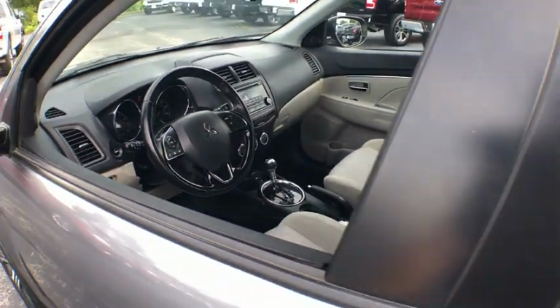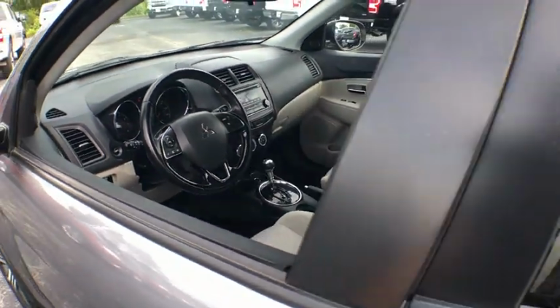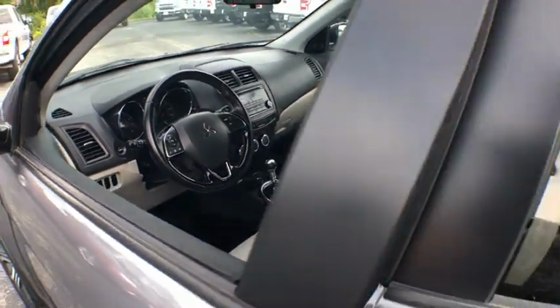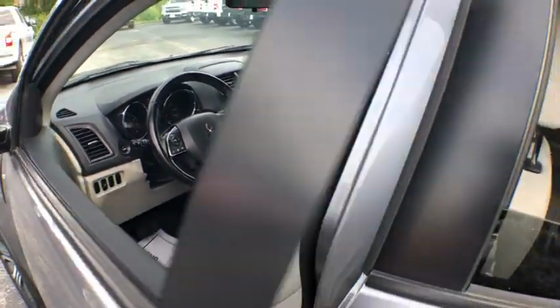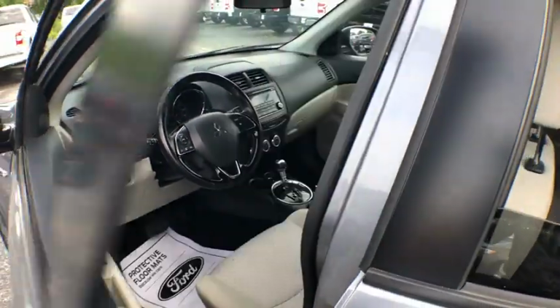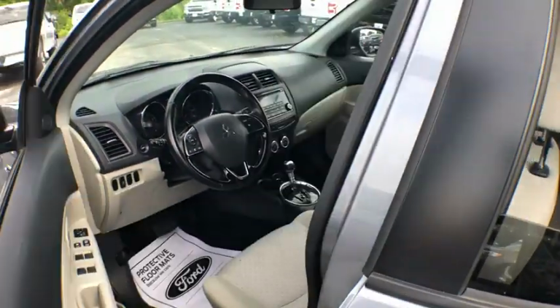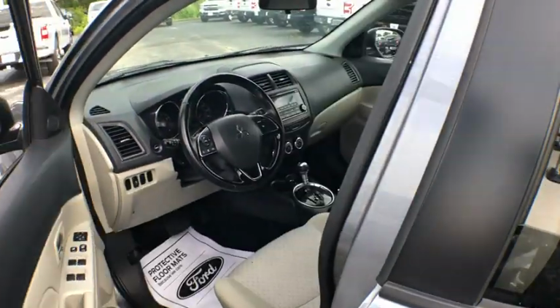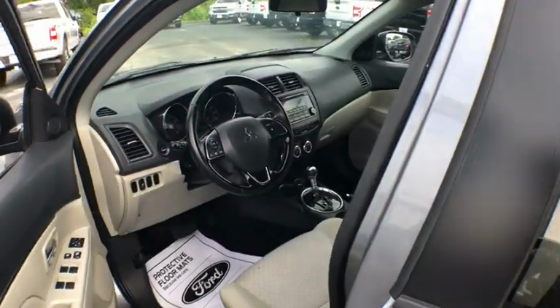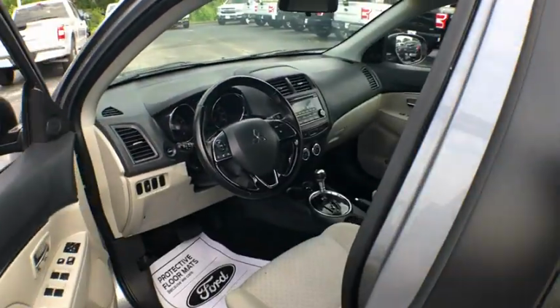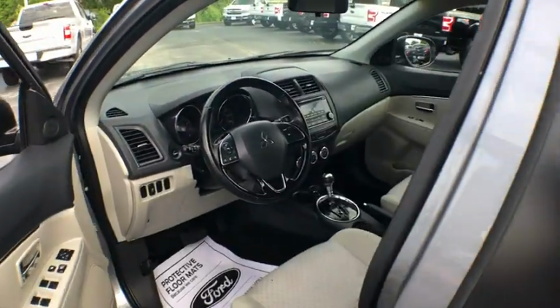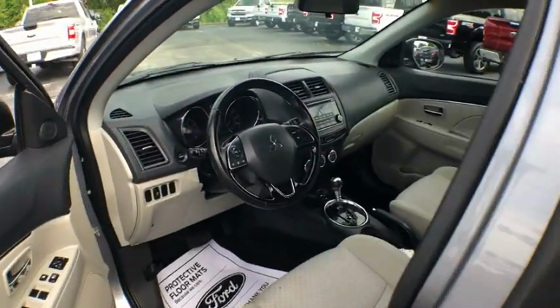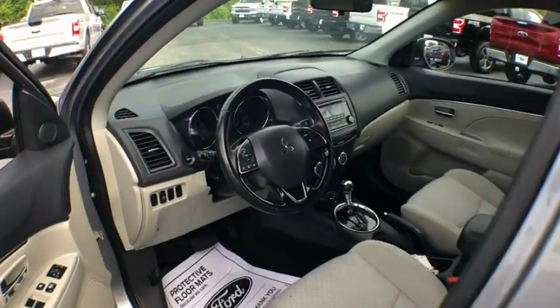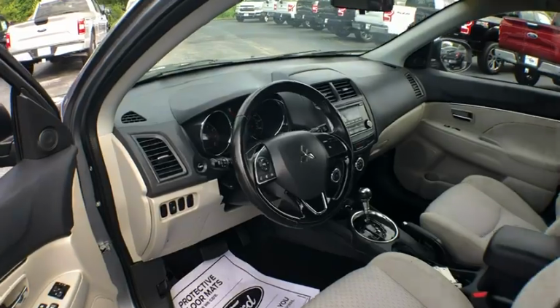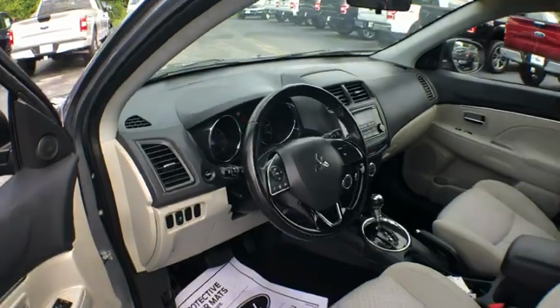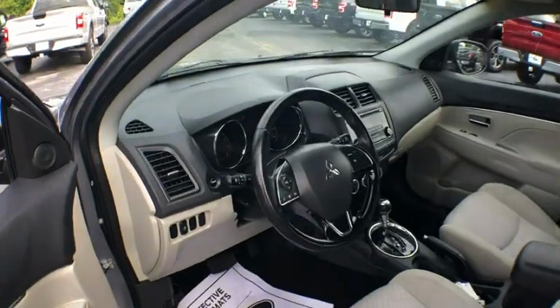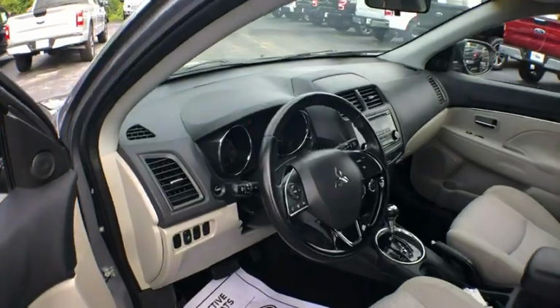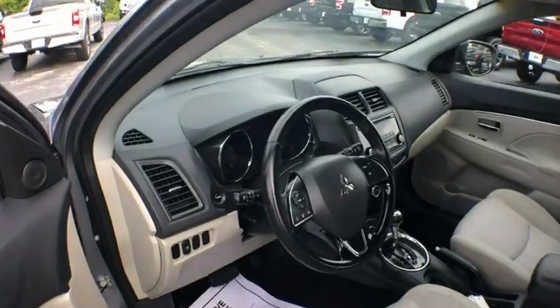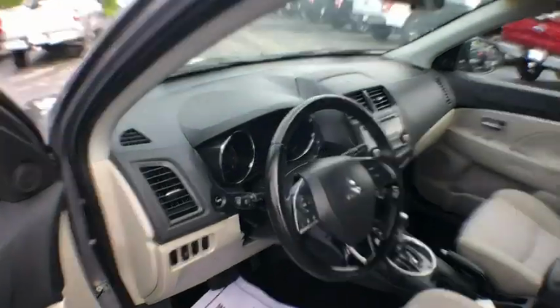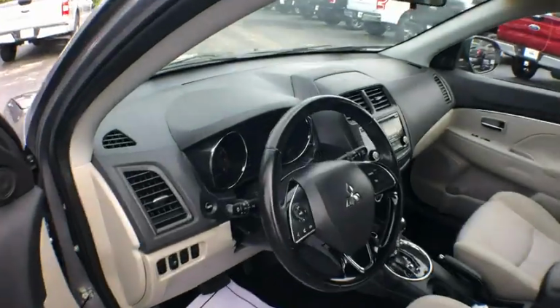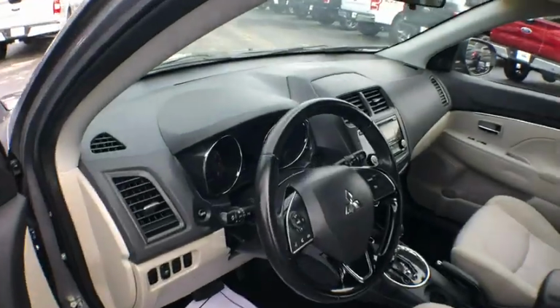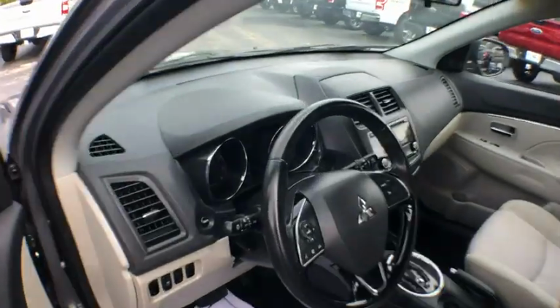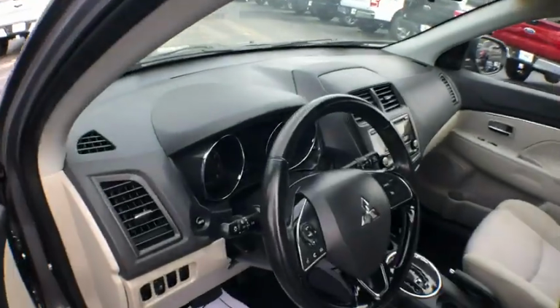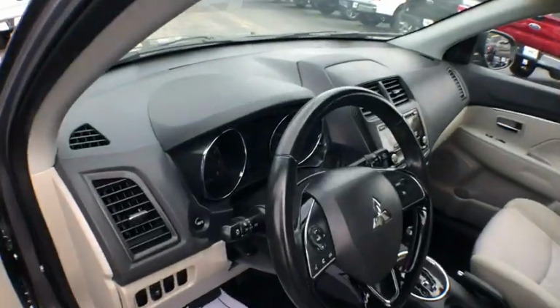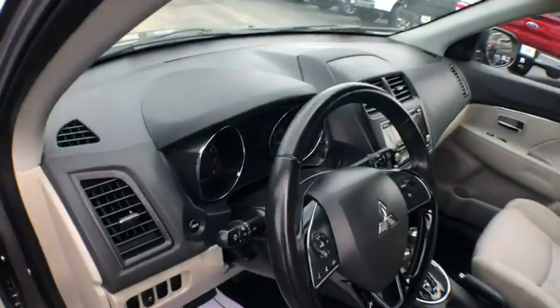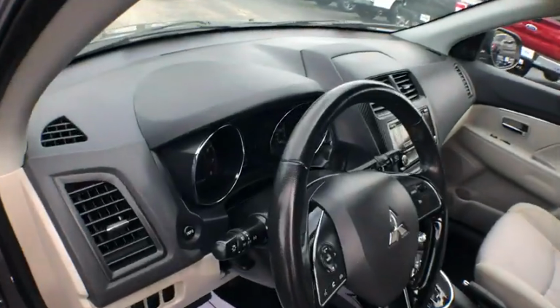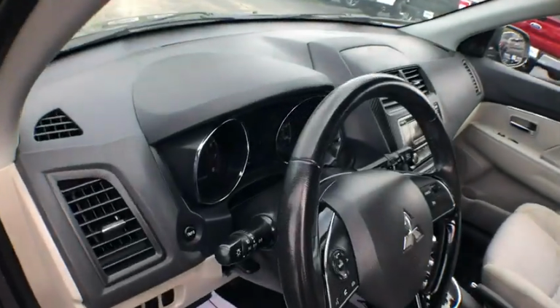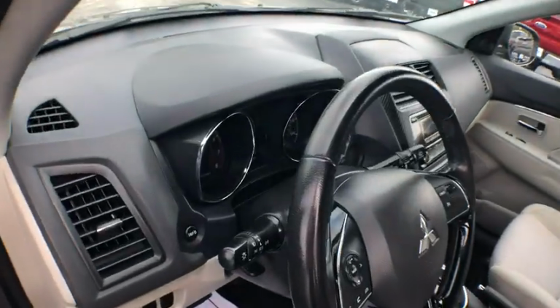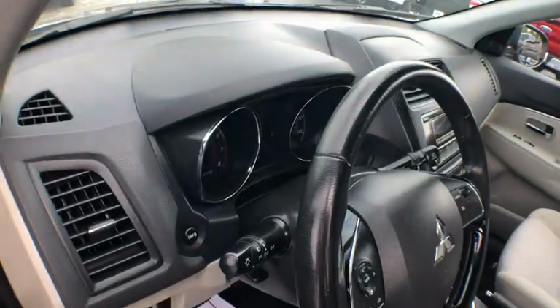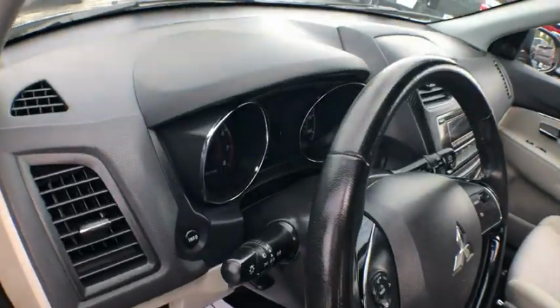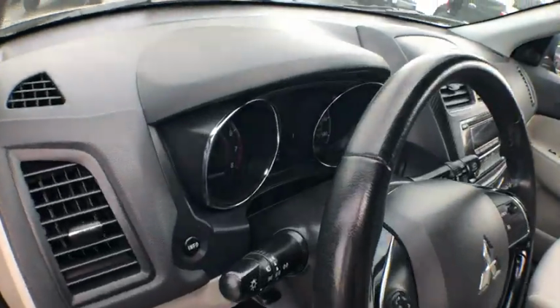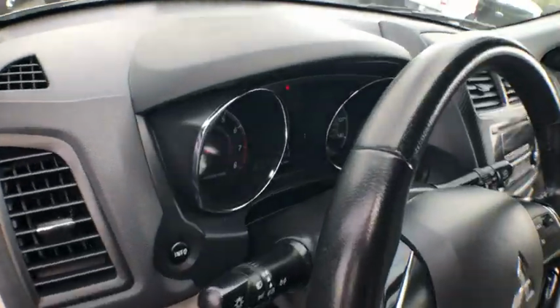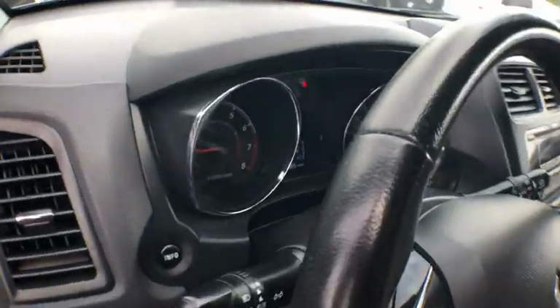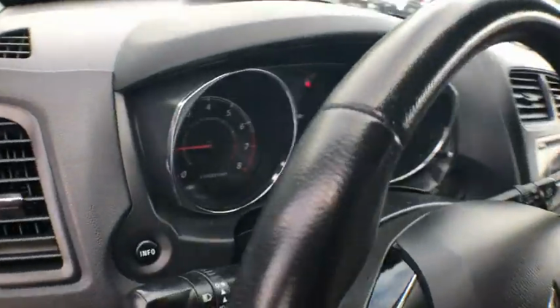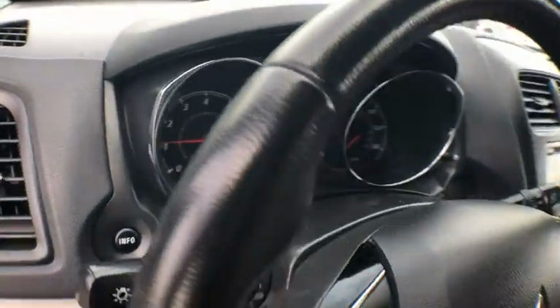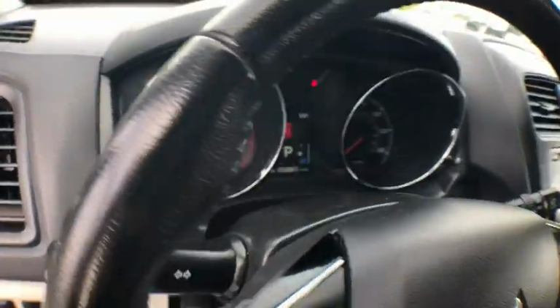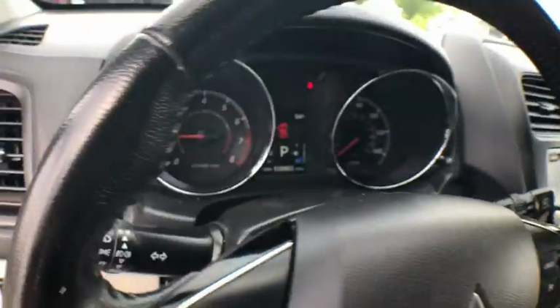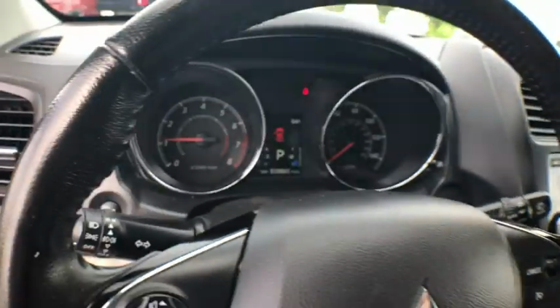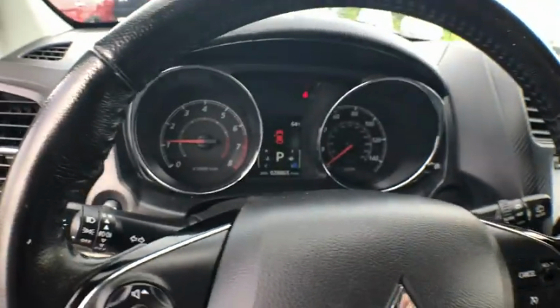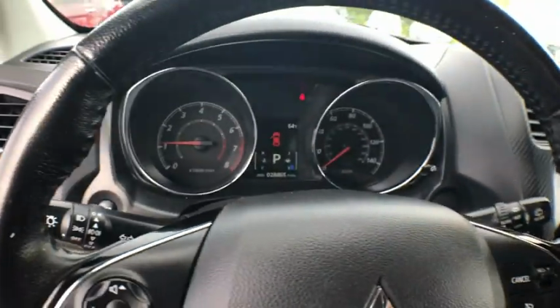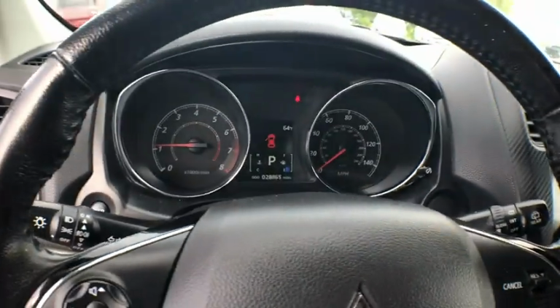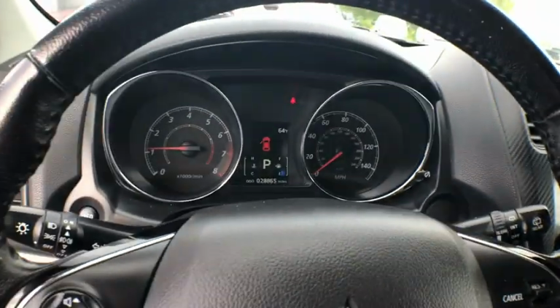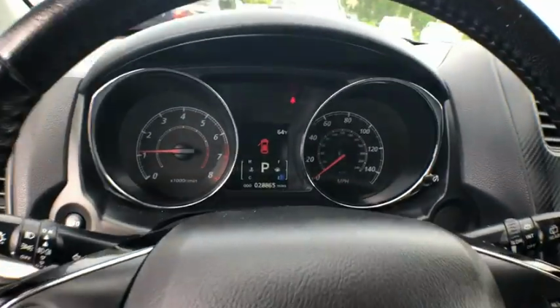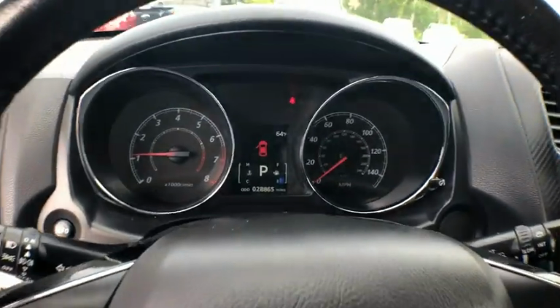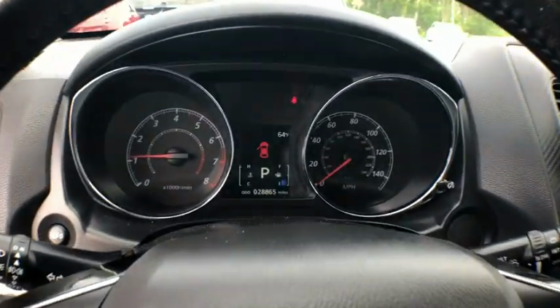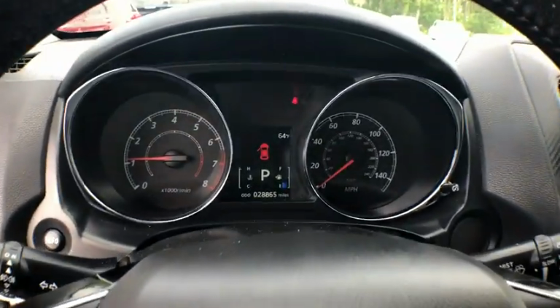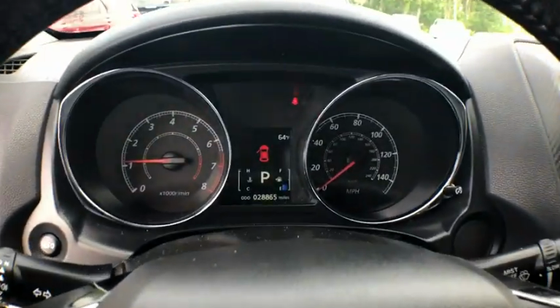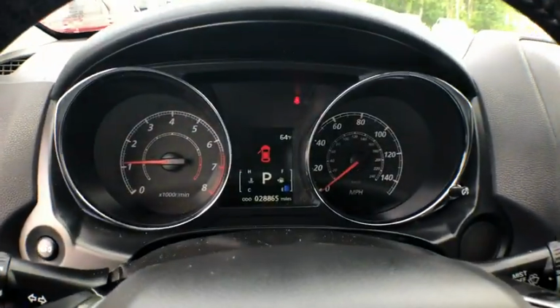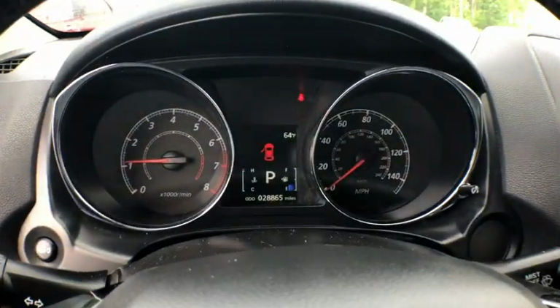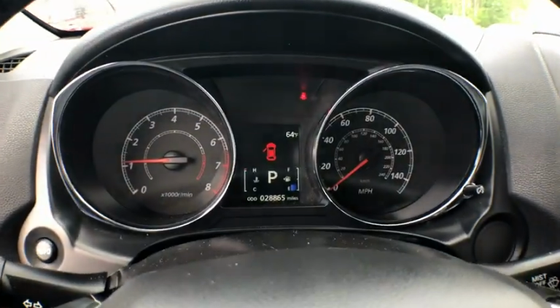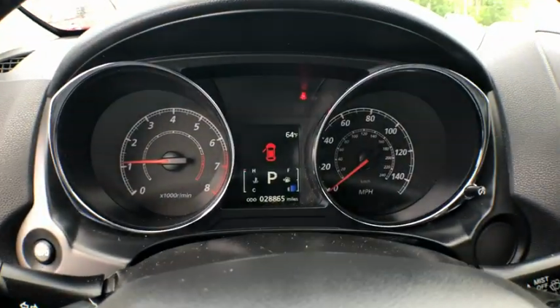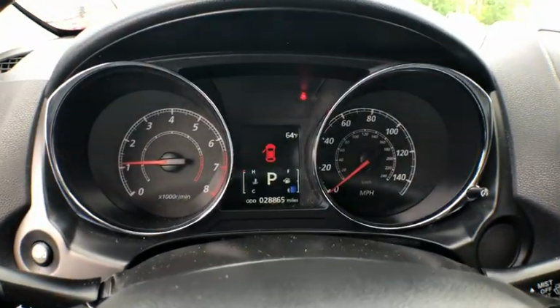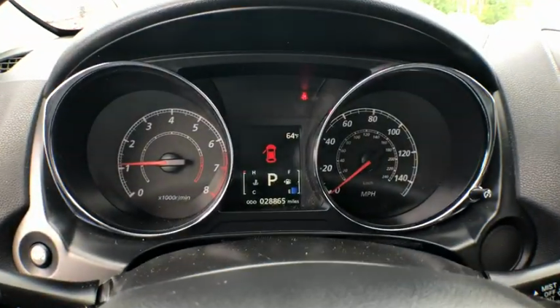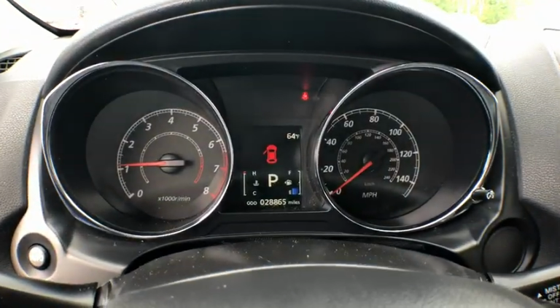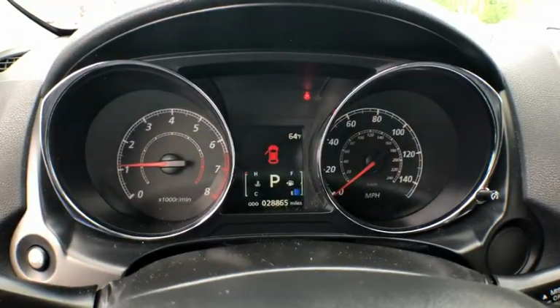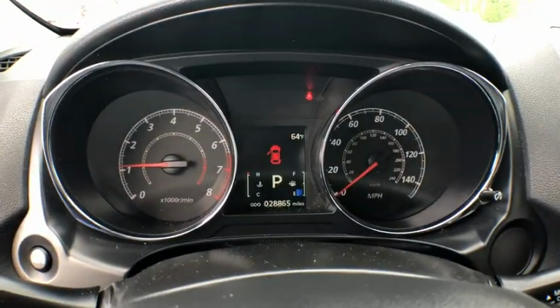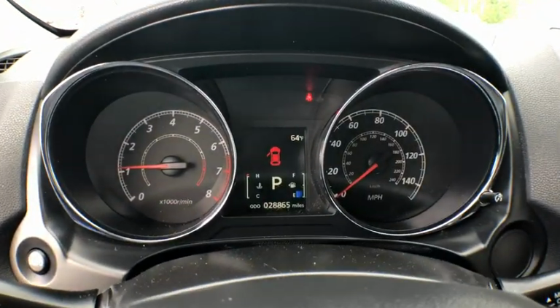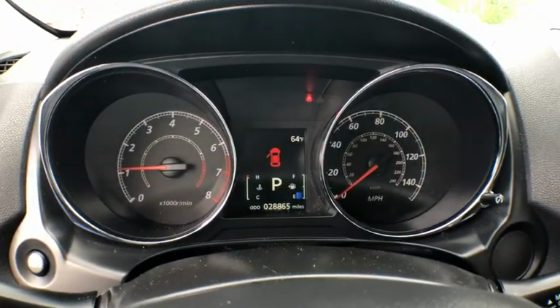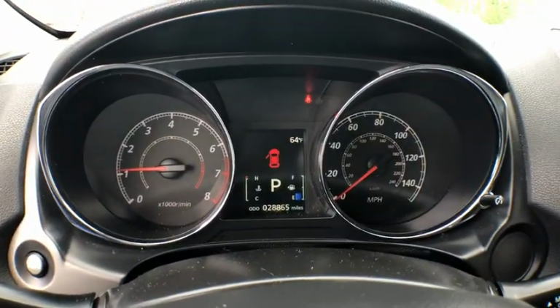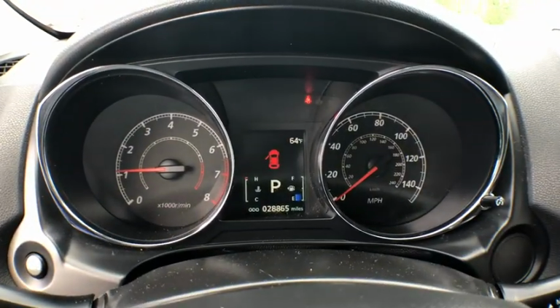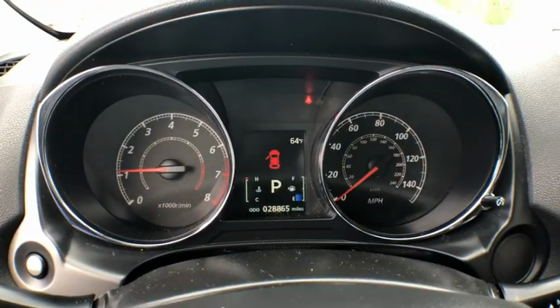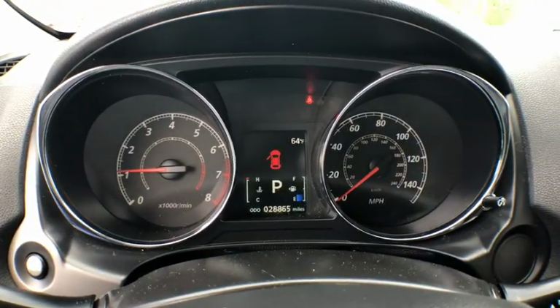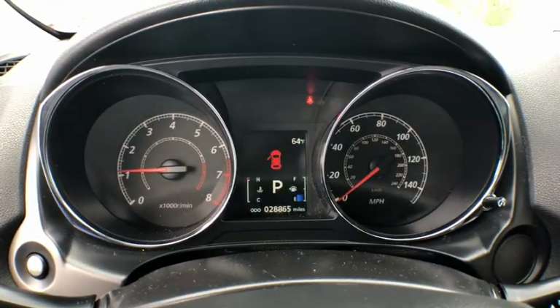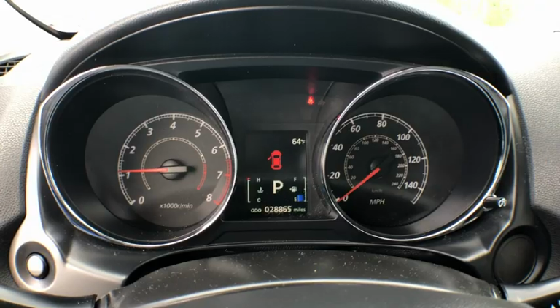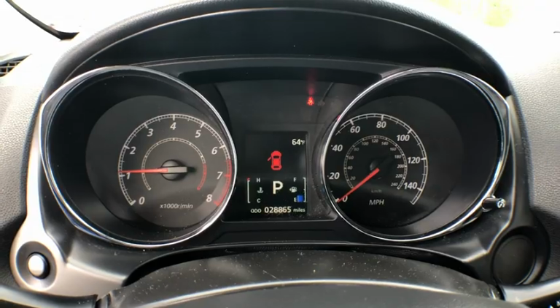This vehicle has less than 30,000 miles. Here are some of this vehicle's great options: traction control,